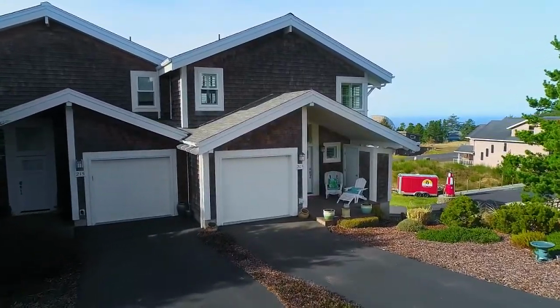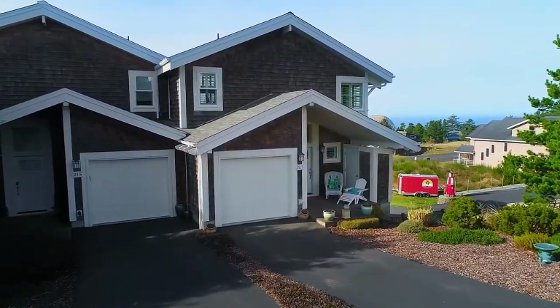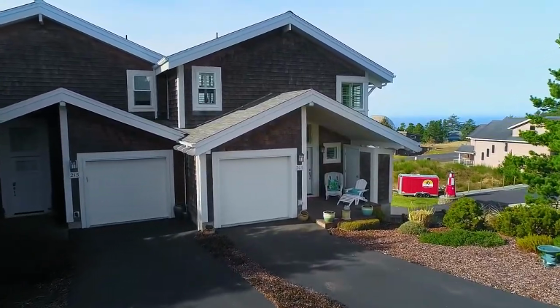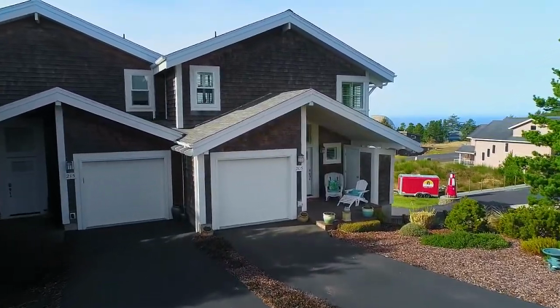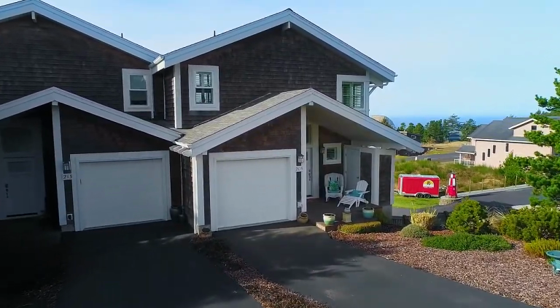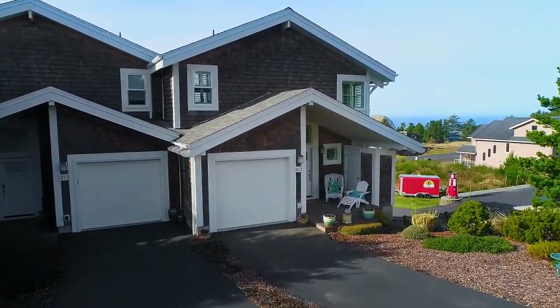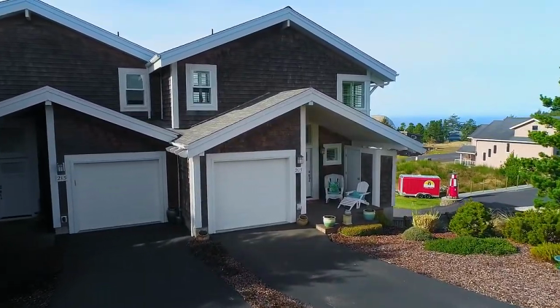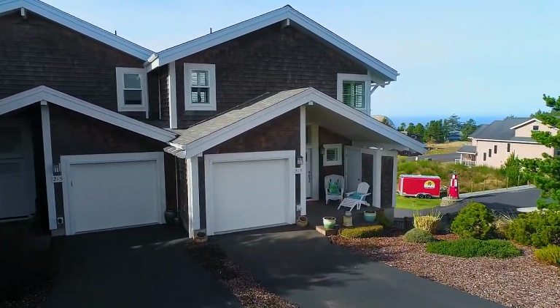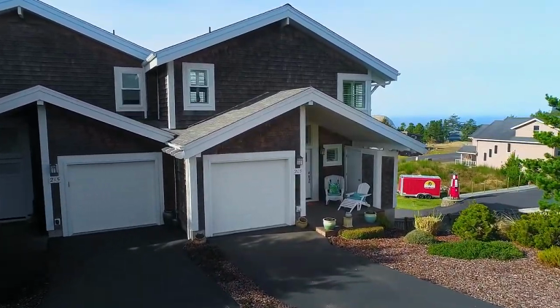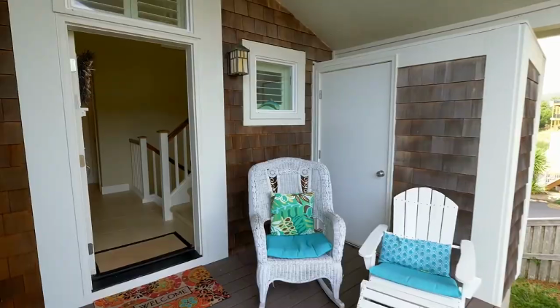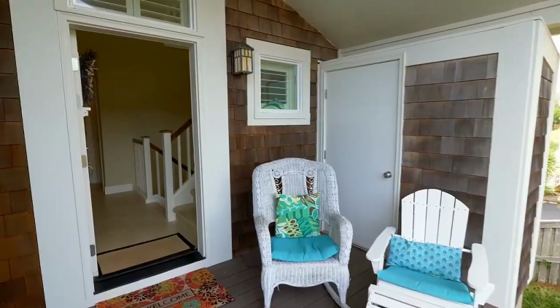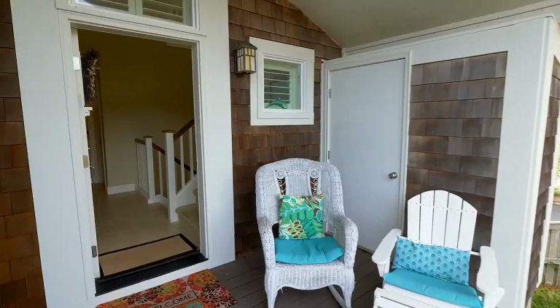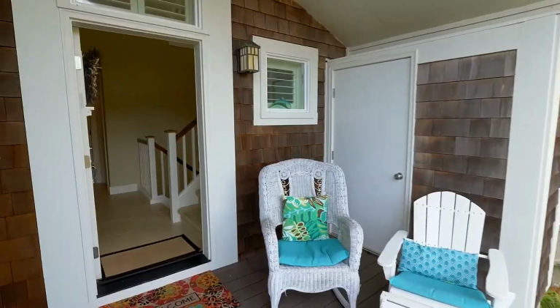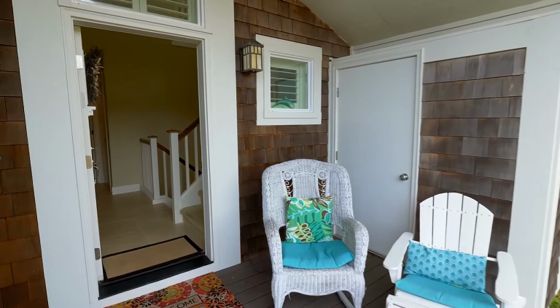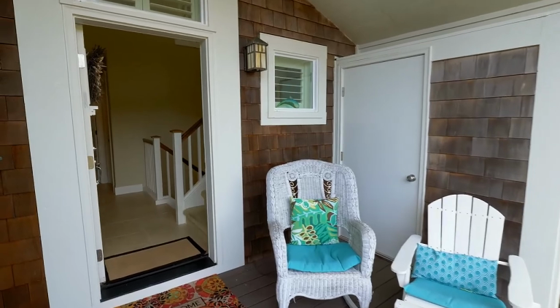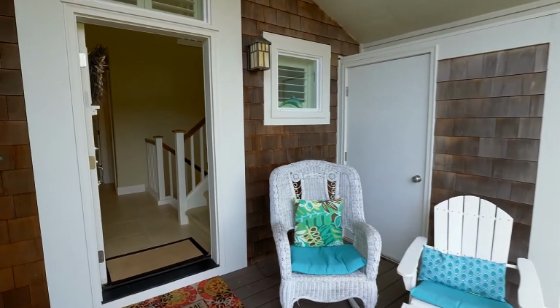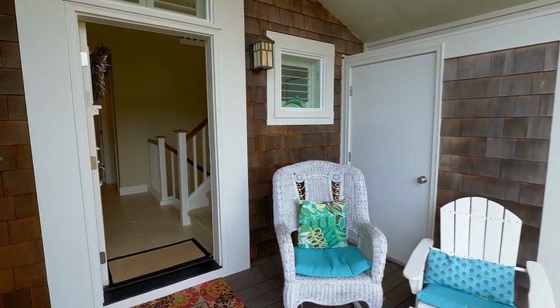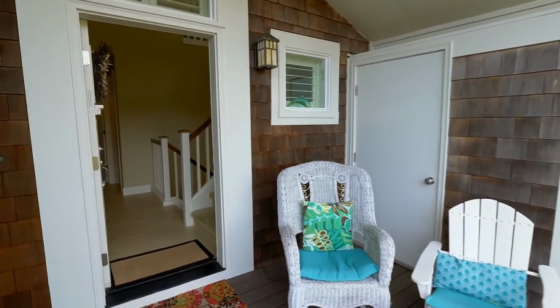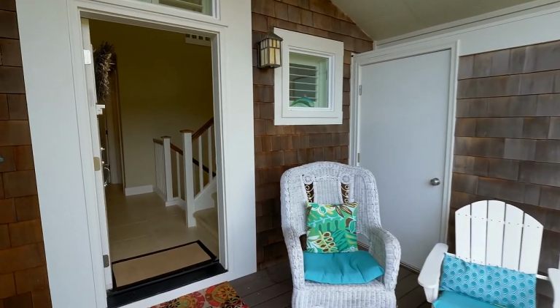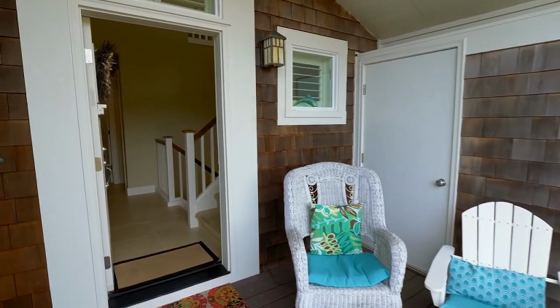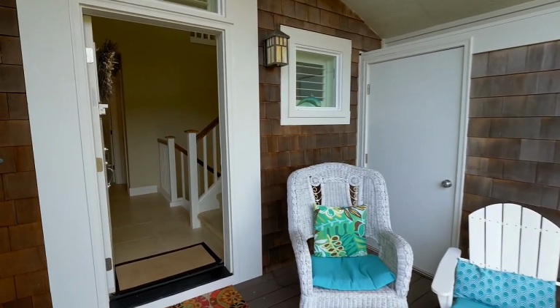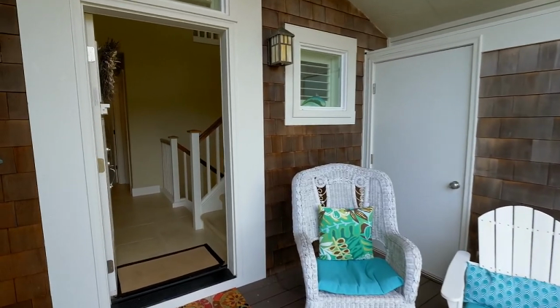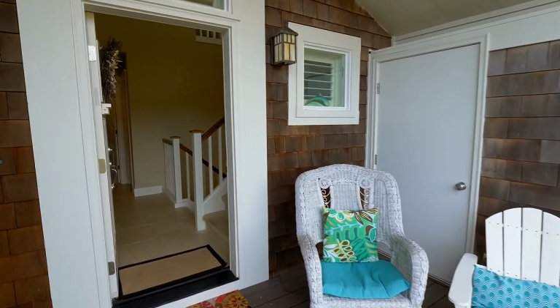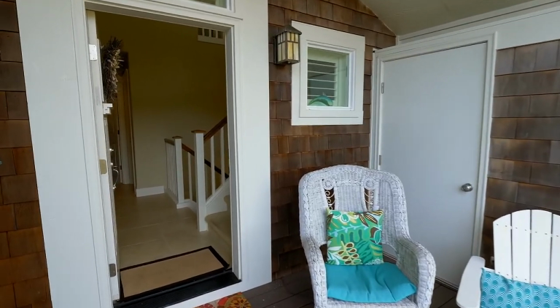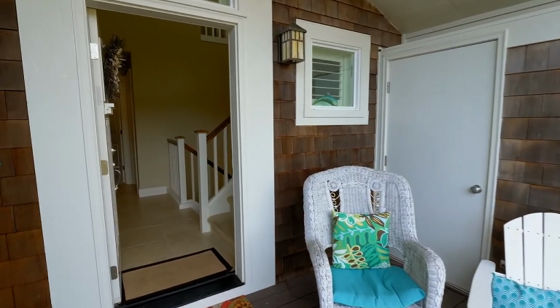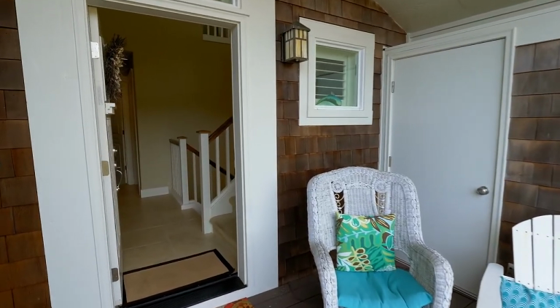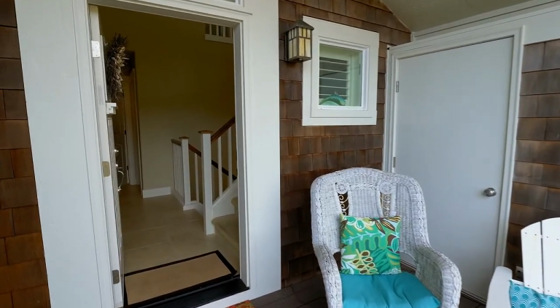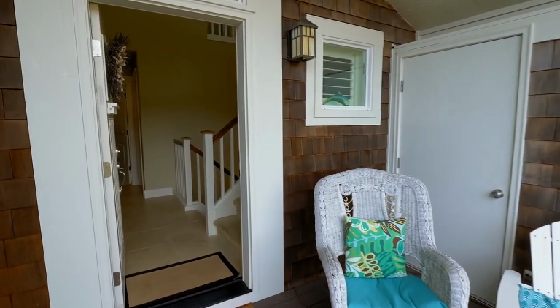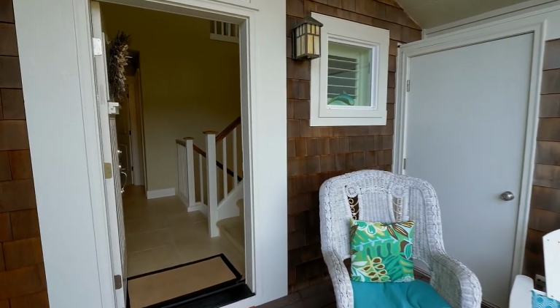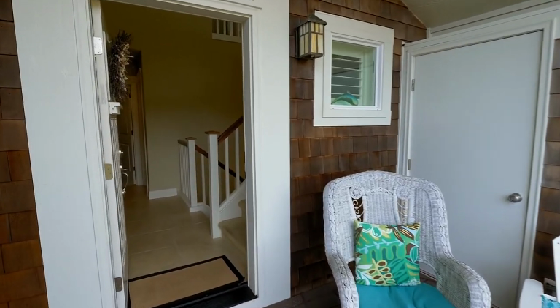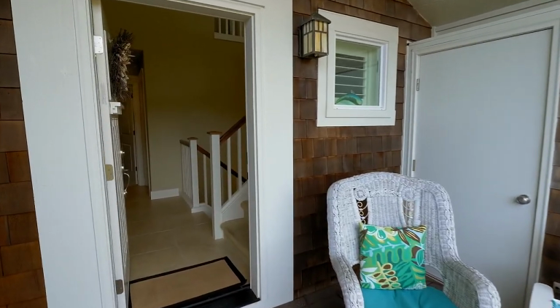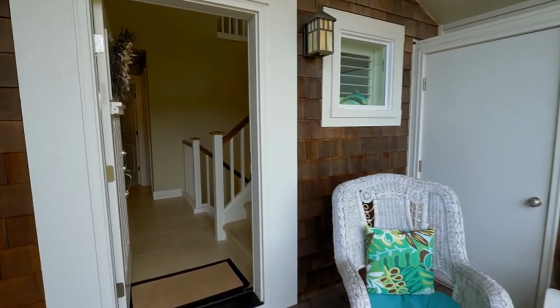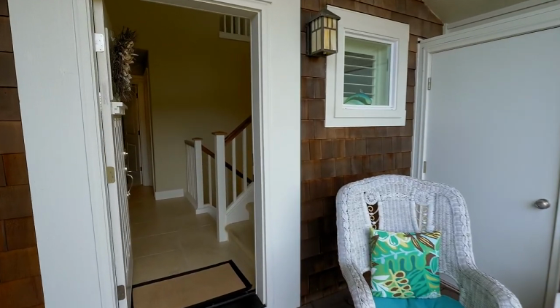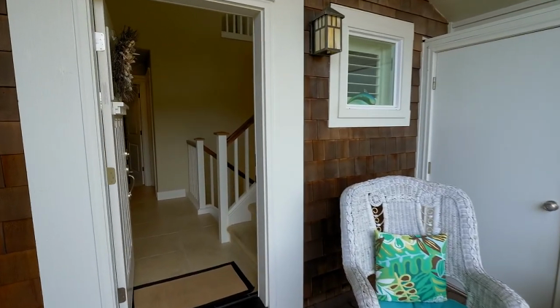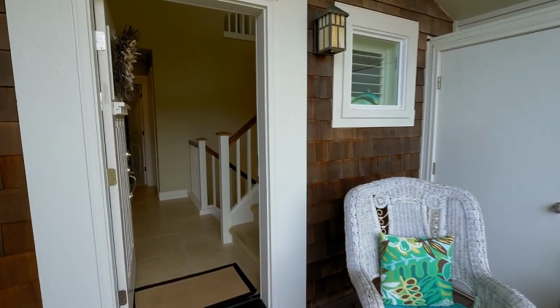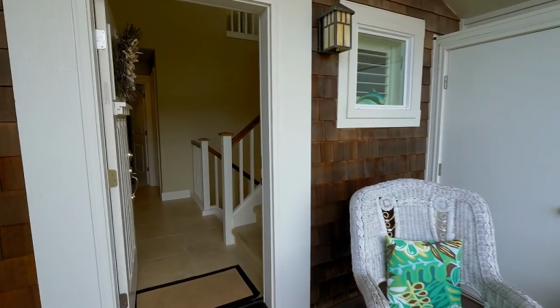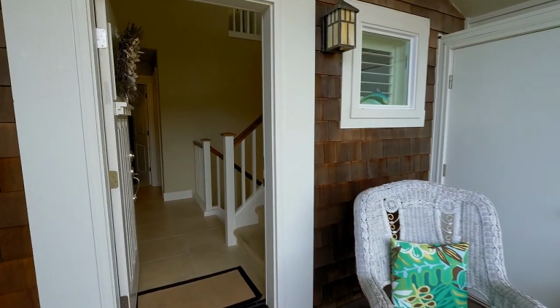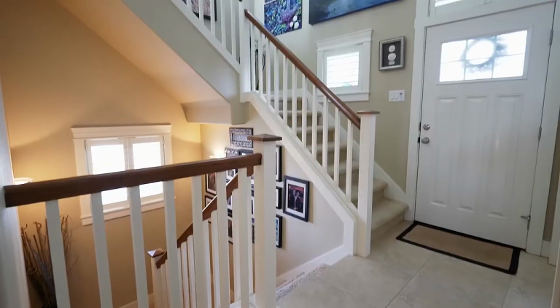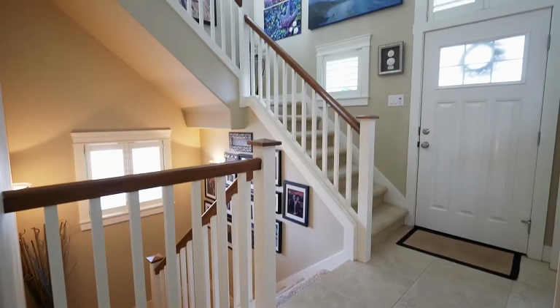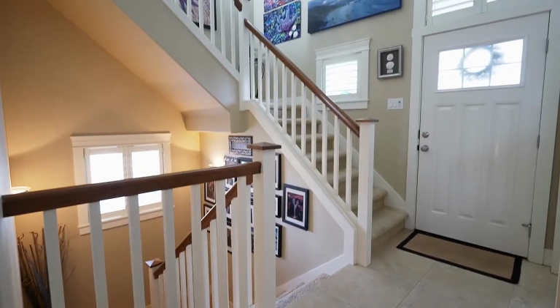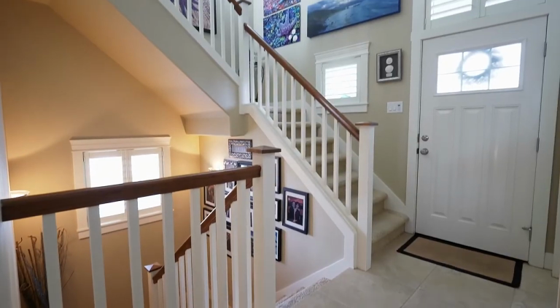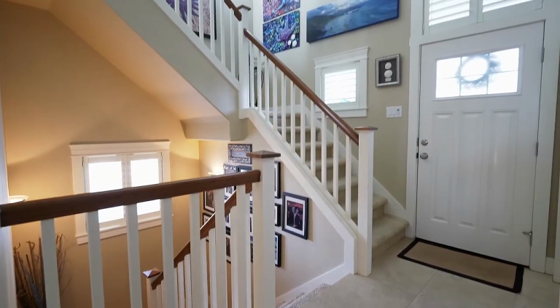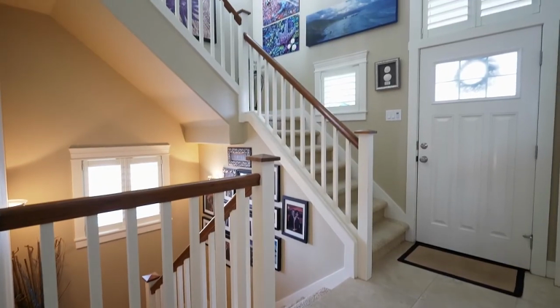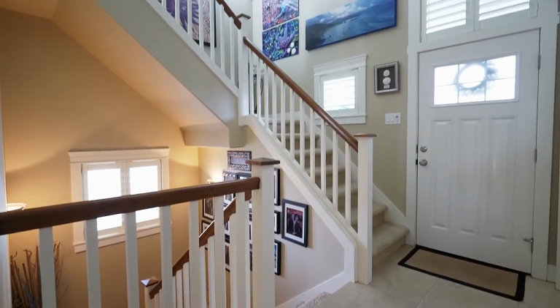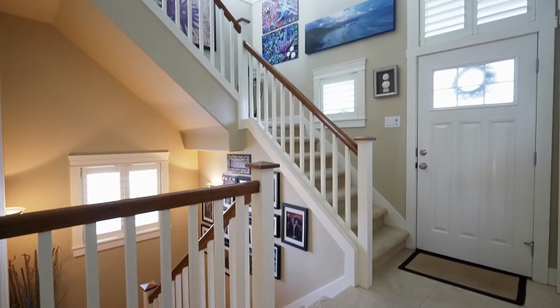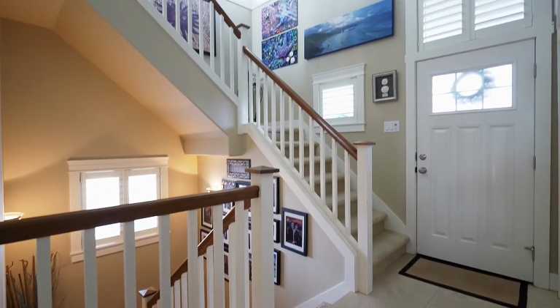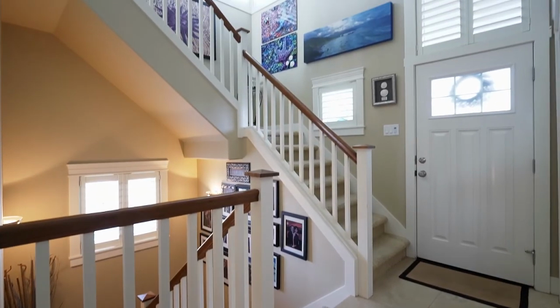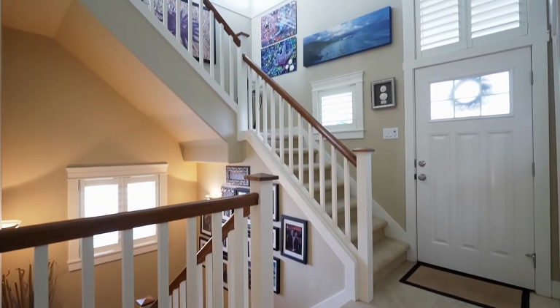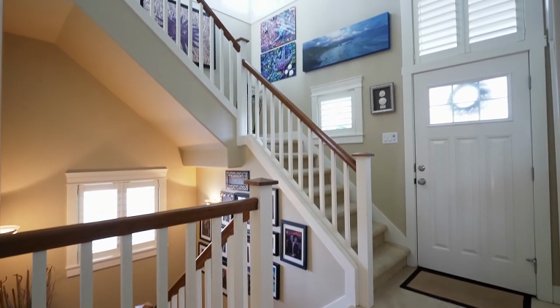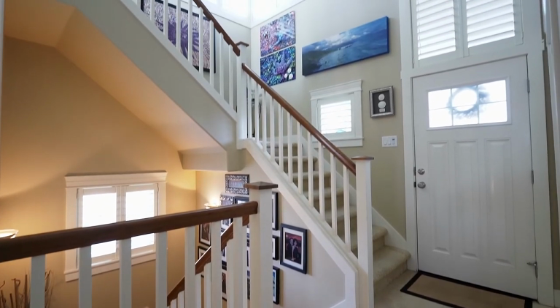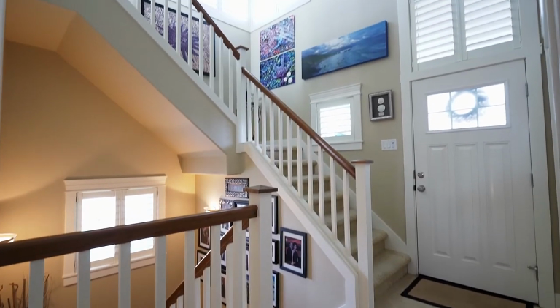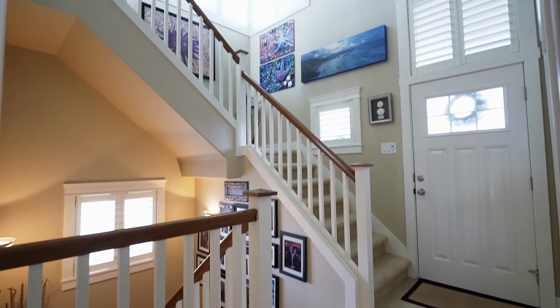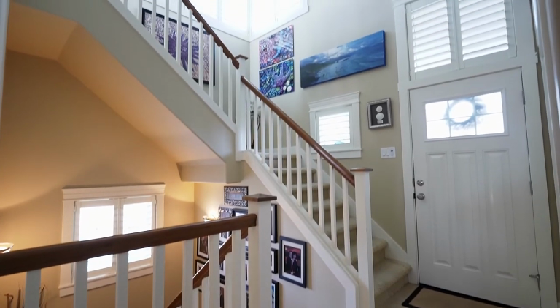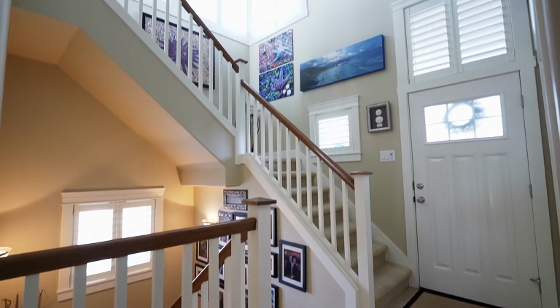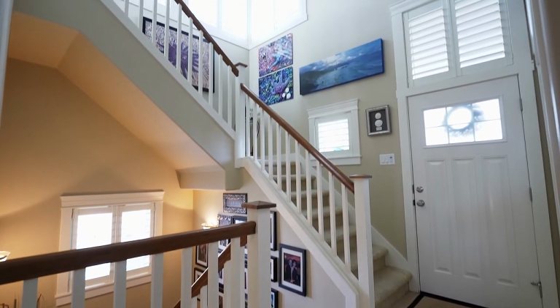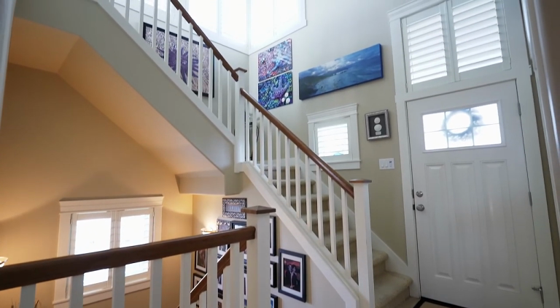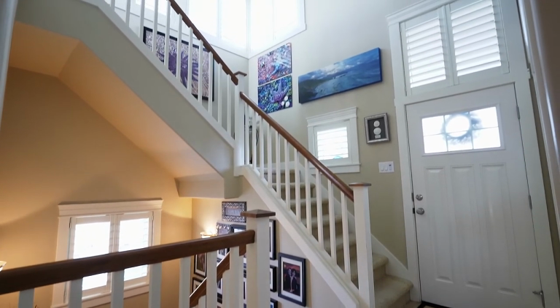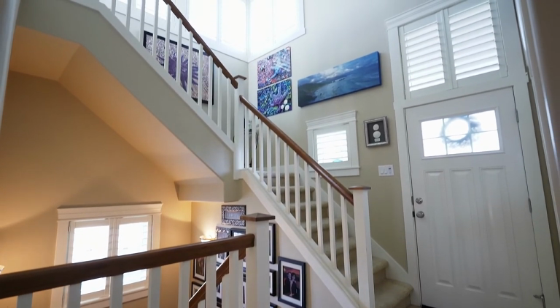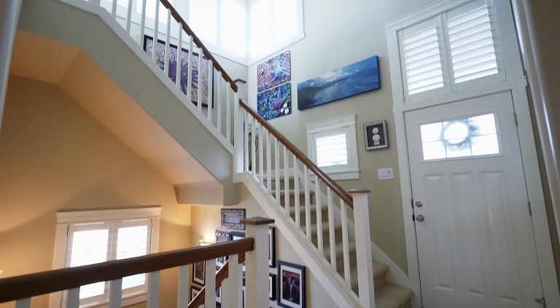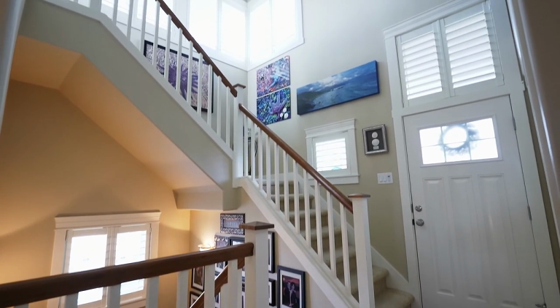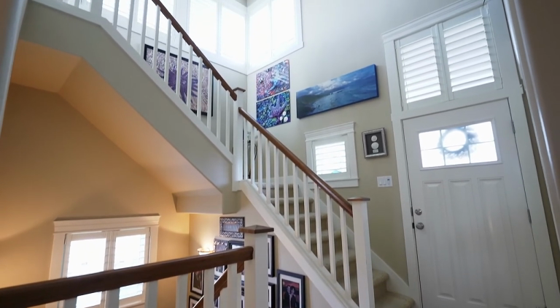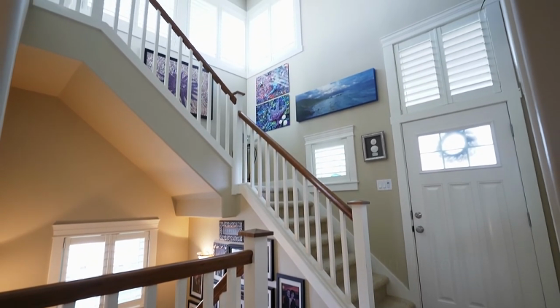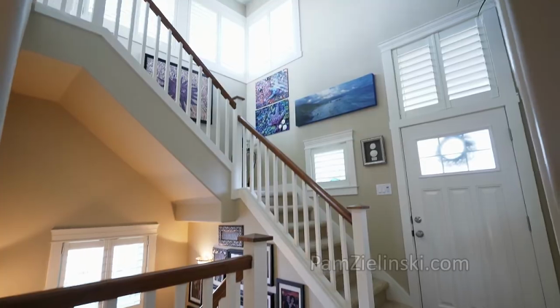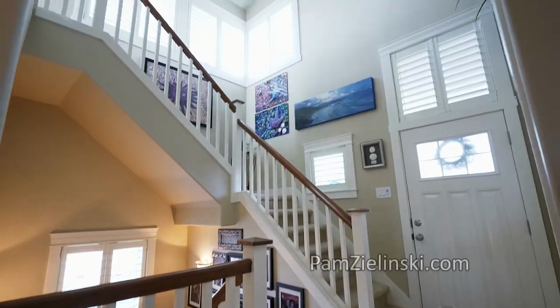The covered front porch invites you inside, where you'll discover soaring ceilings and abundant natural light.